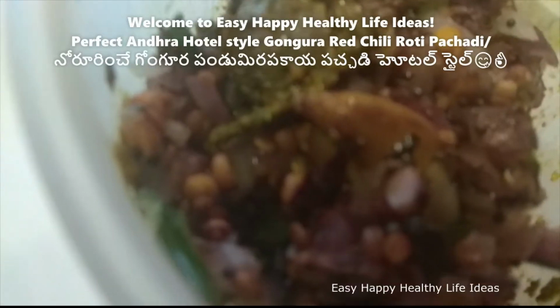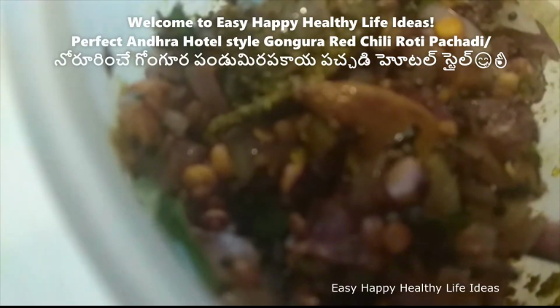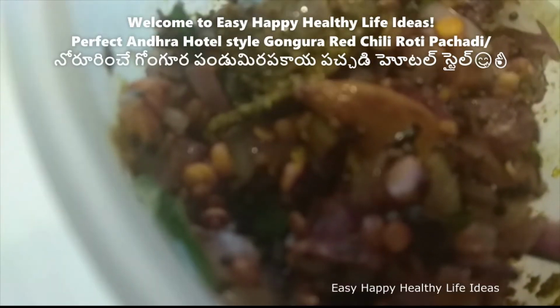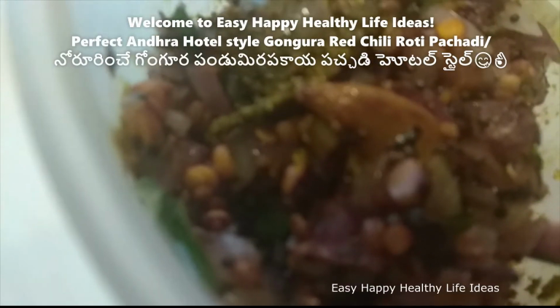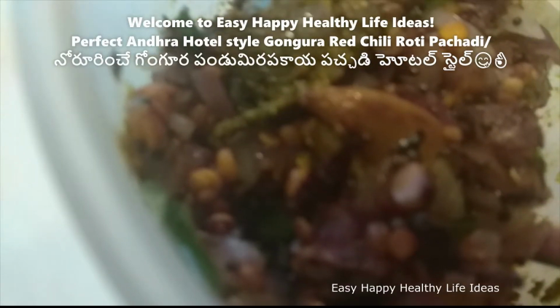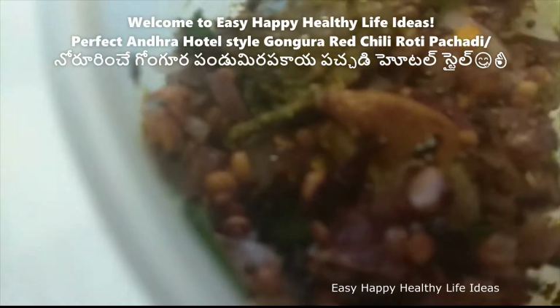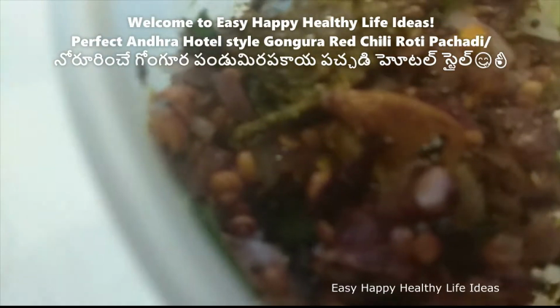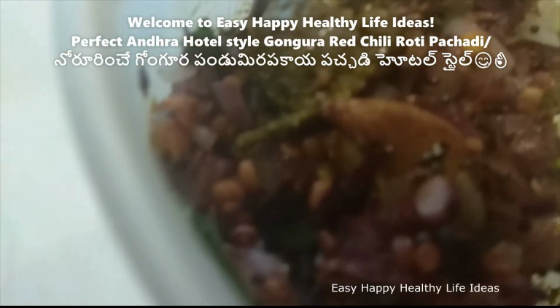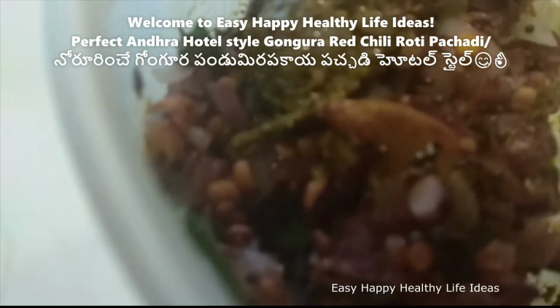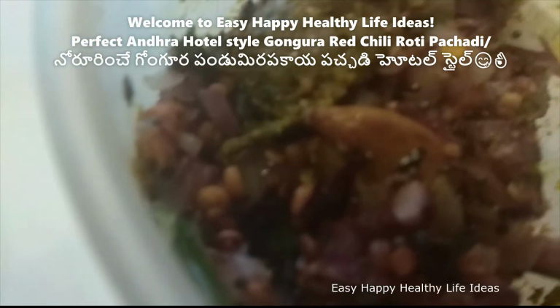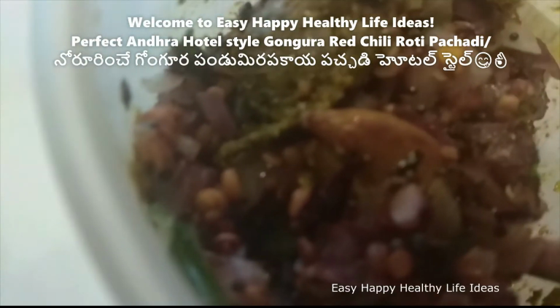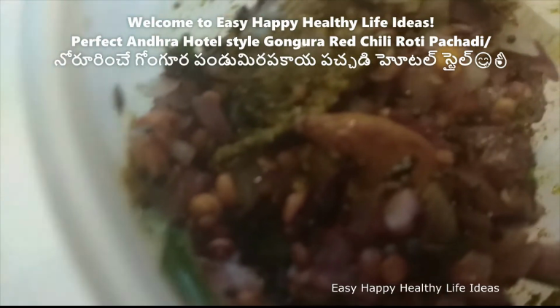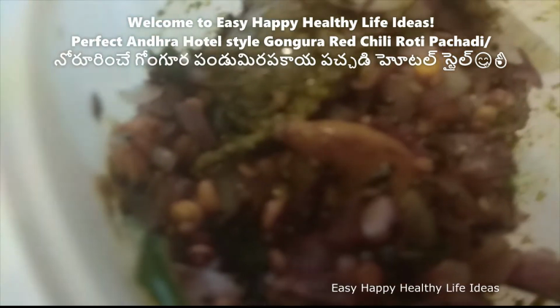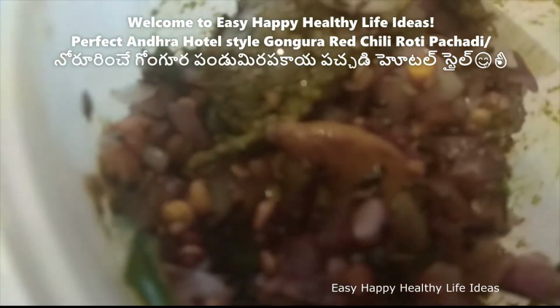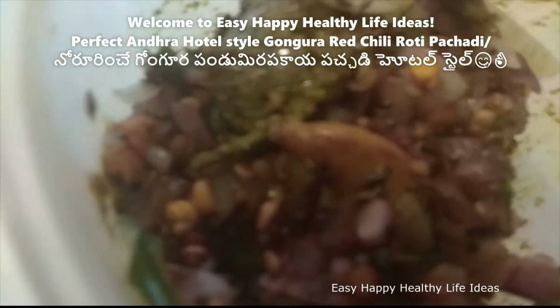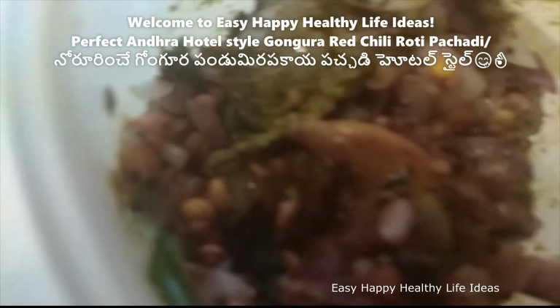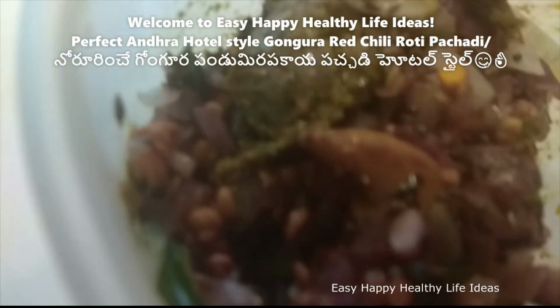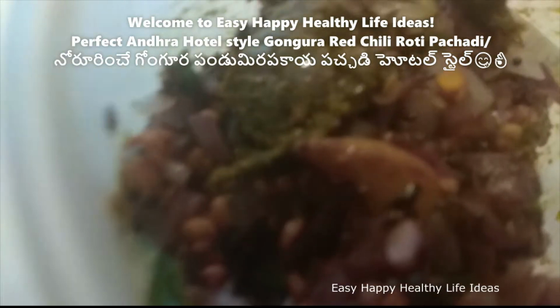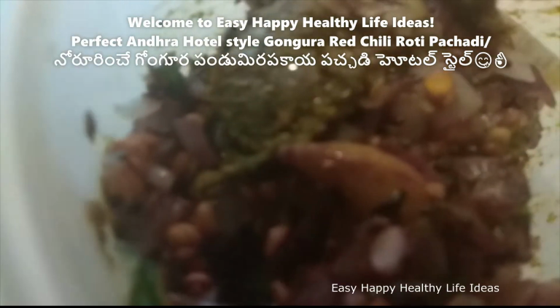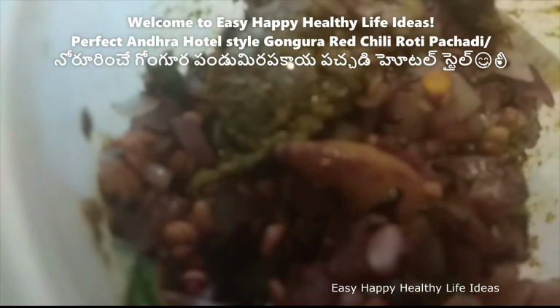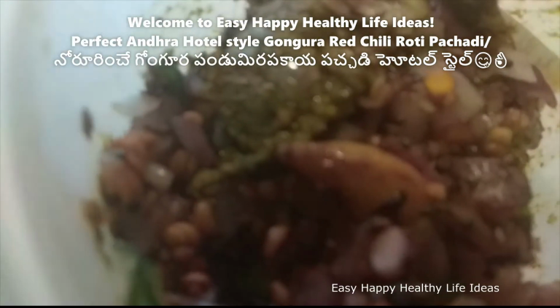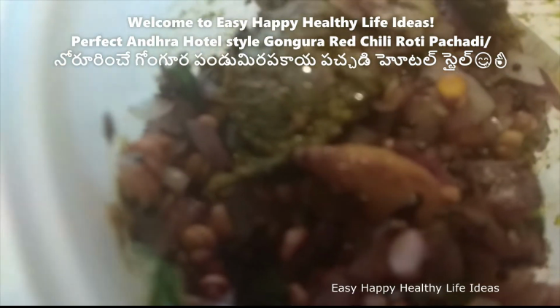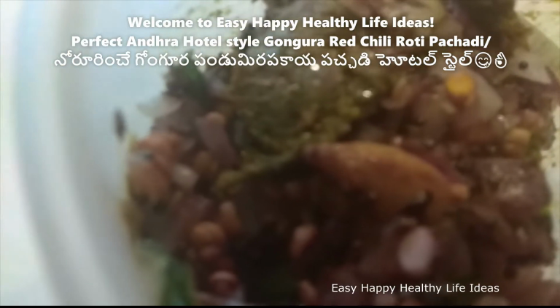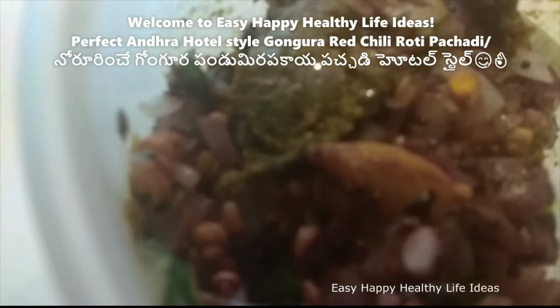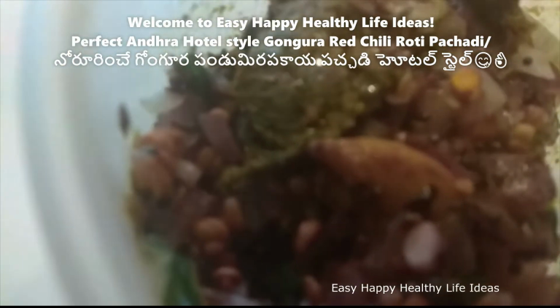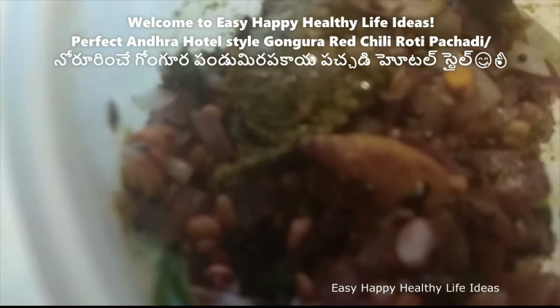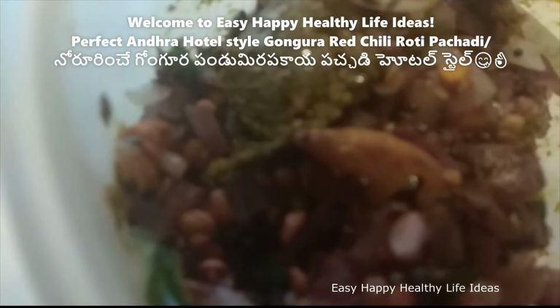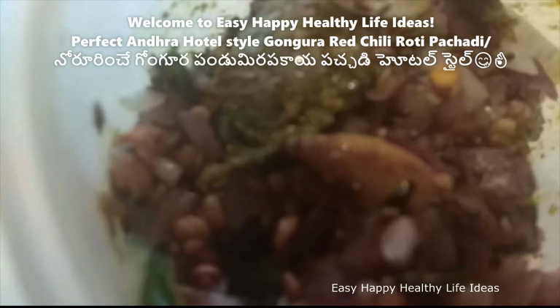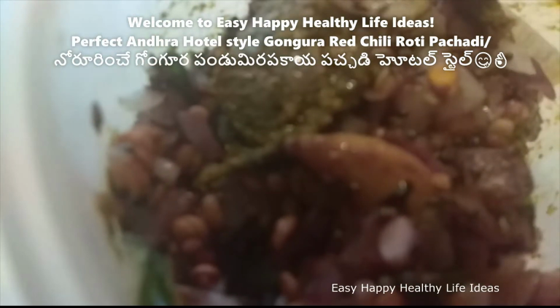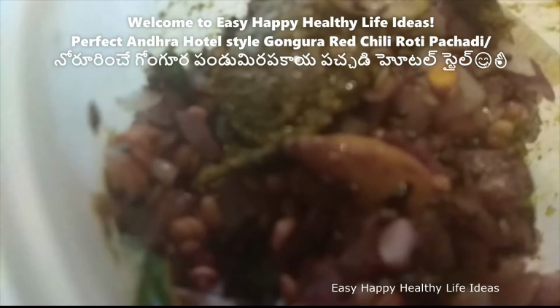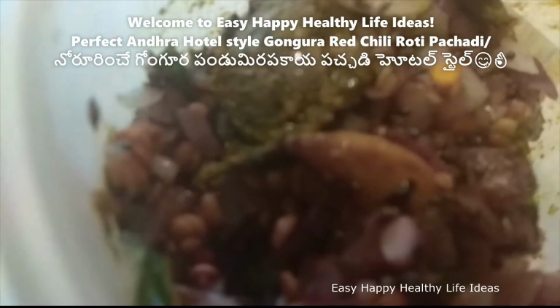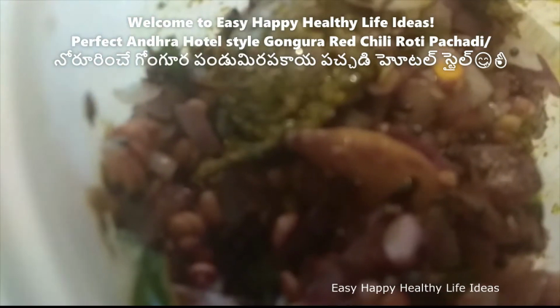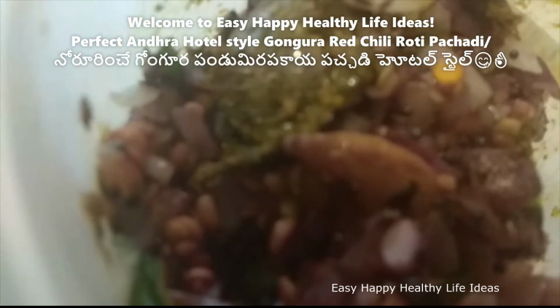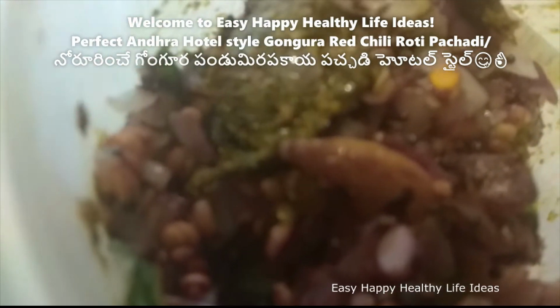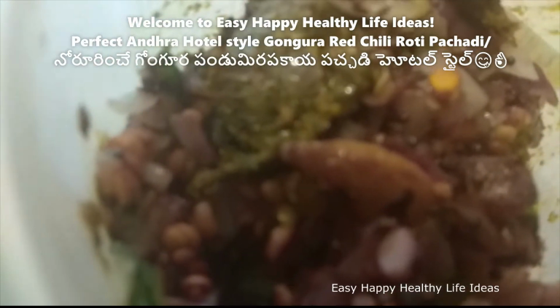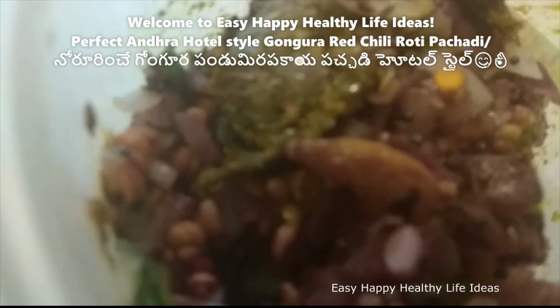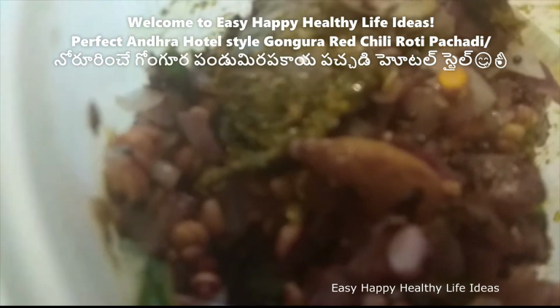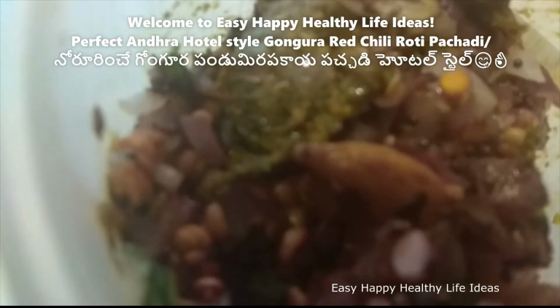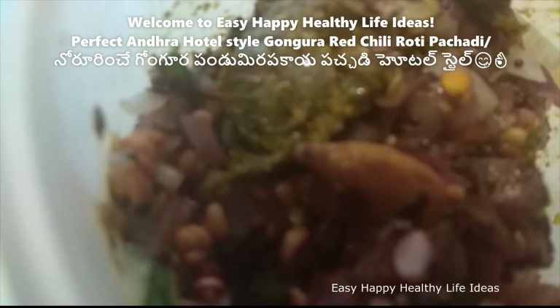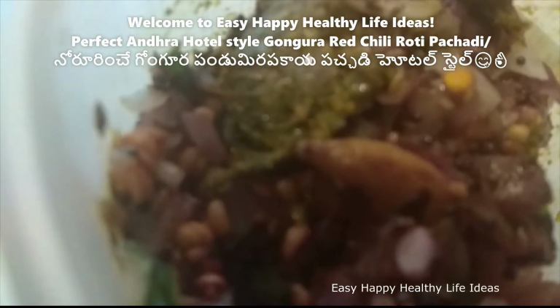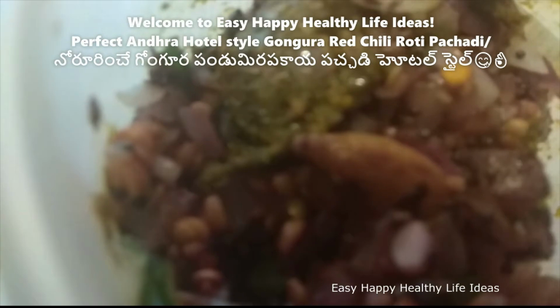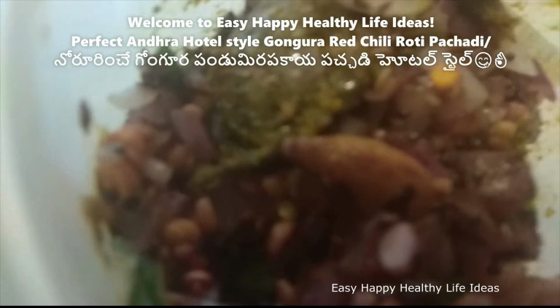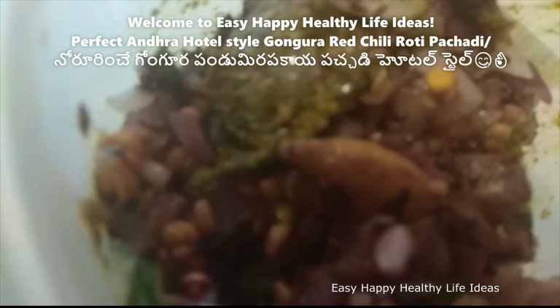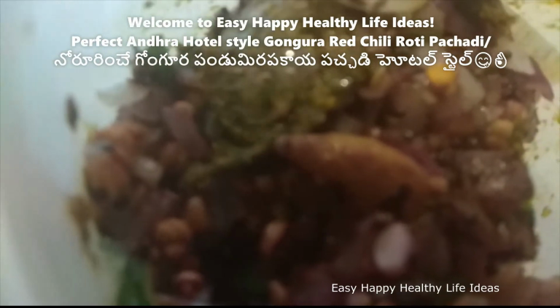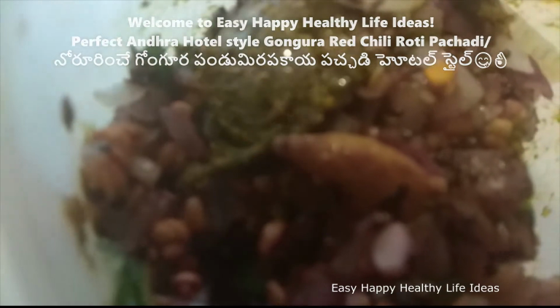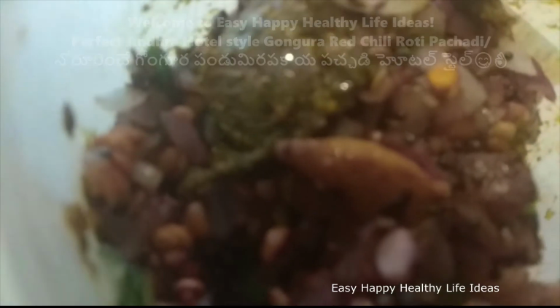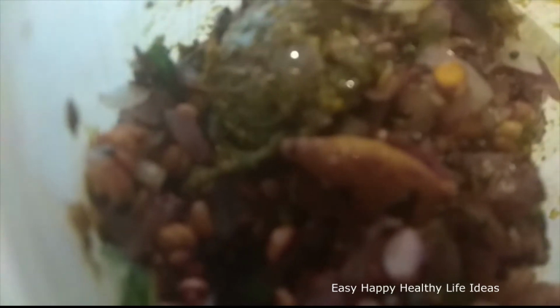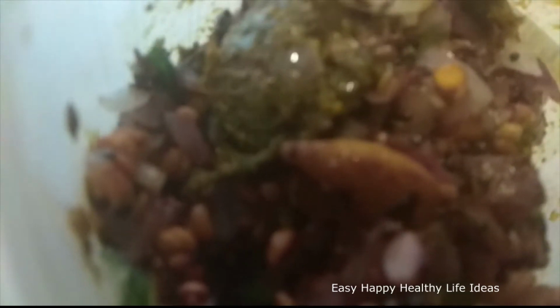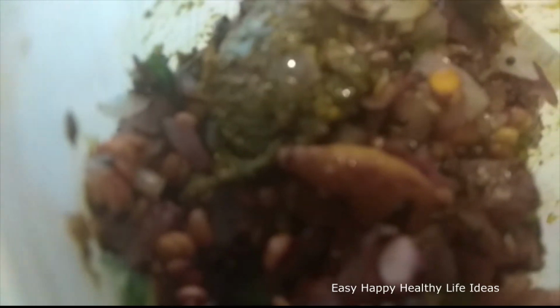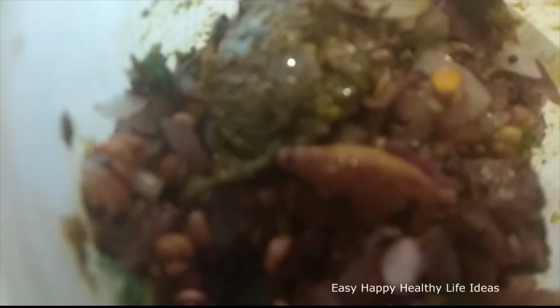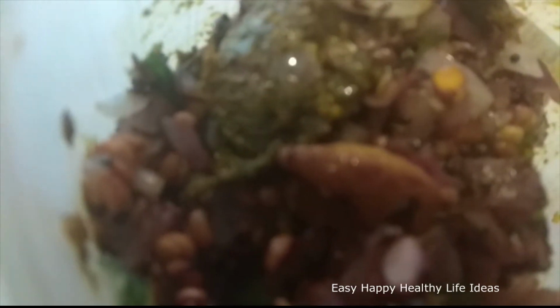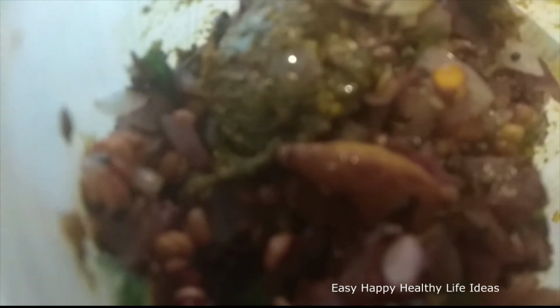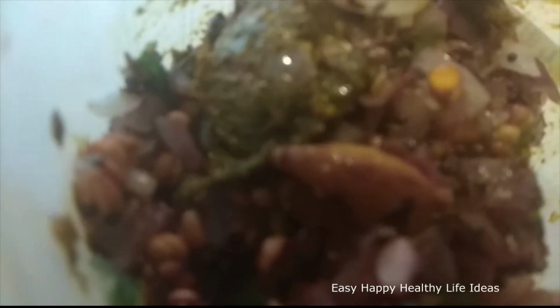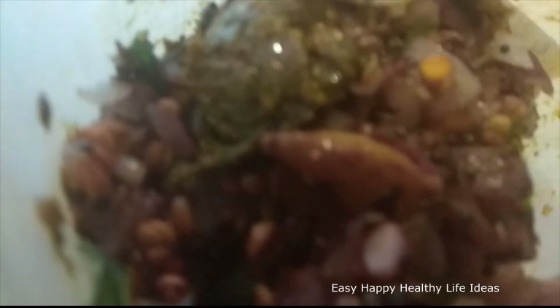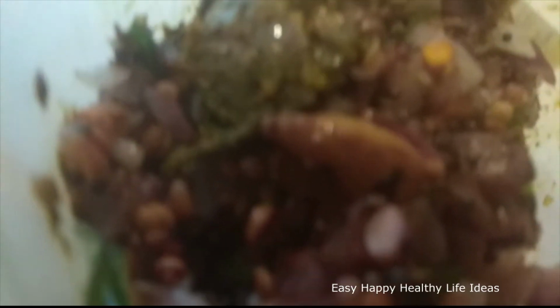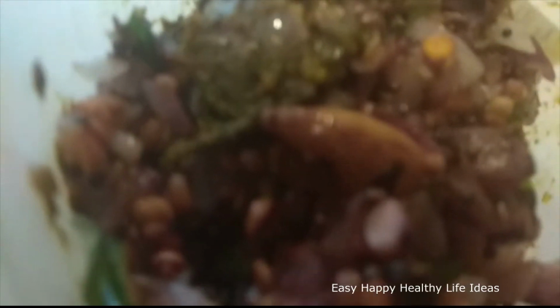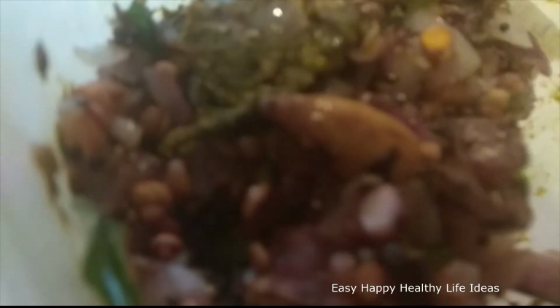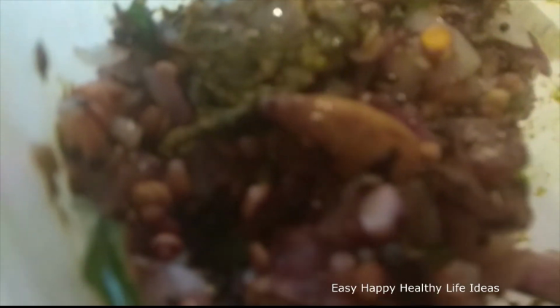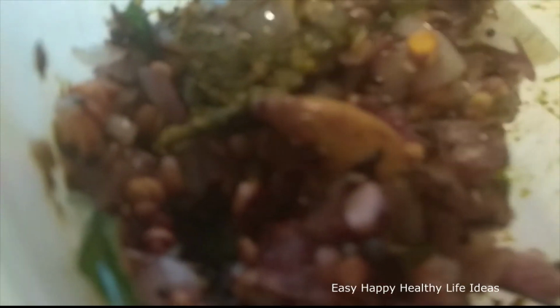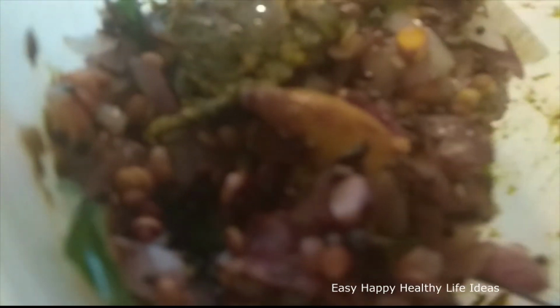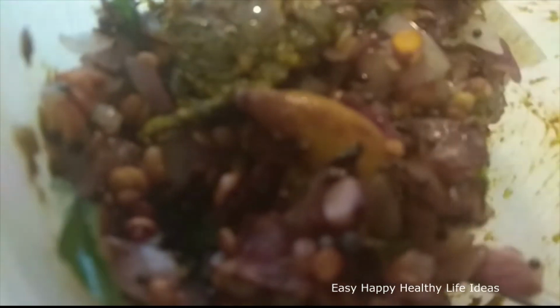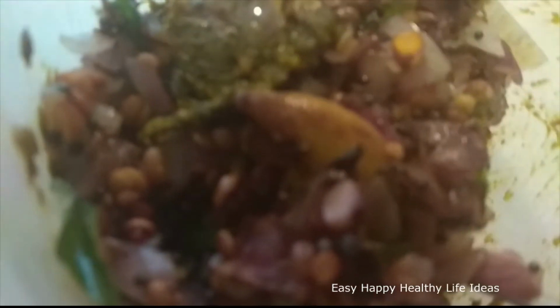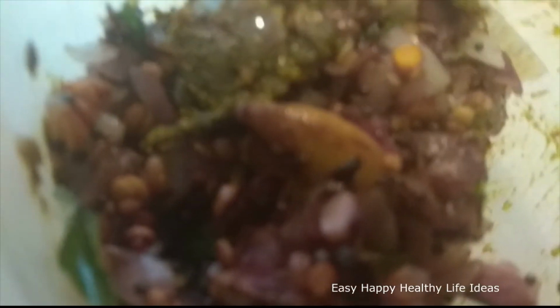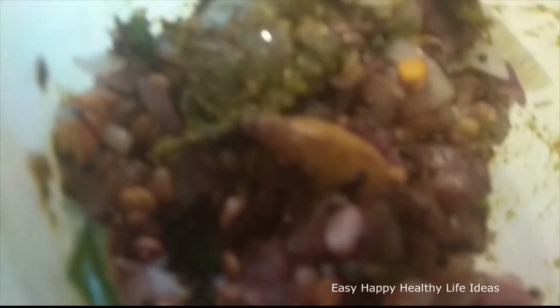Hello, today I am going to cook a lot of gongura leaves in the morning.